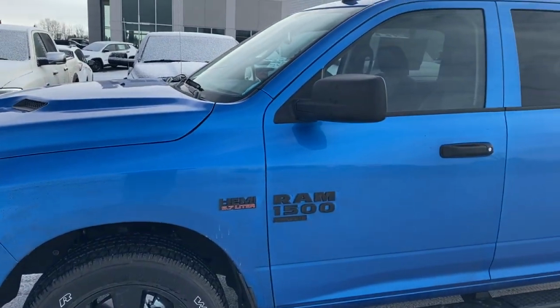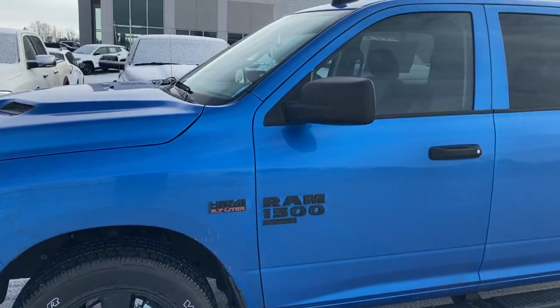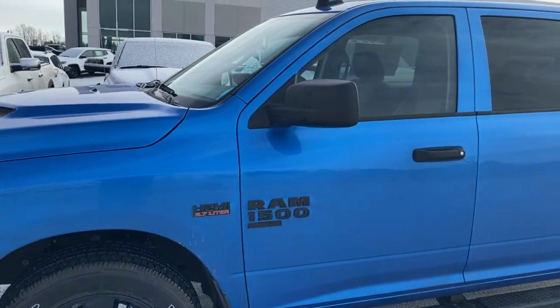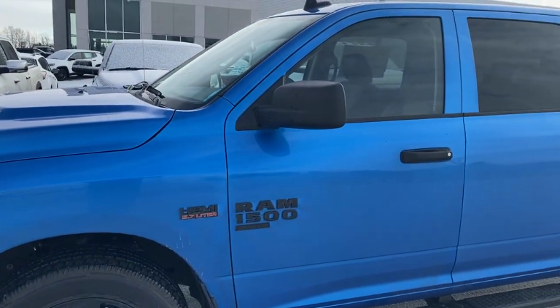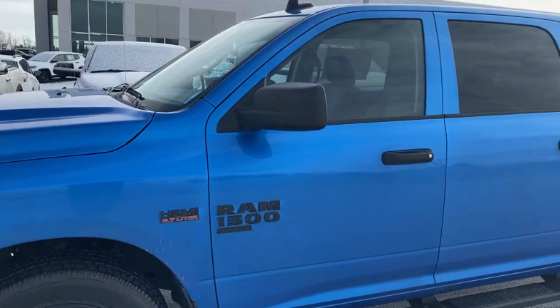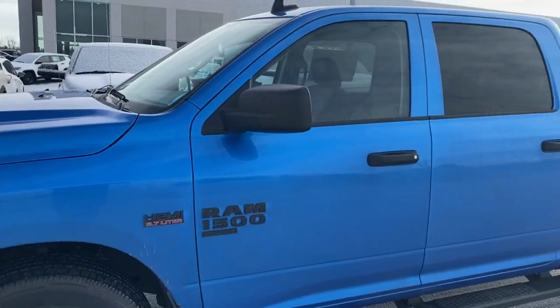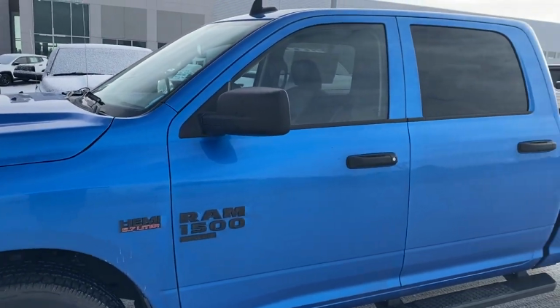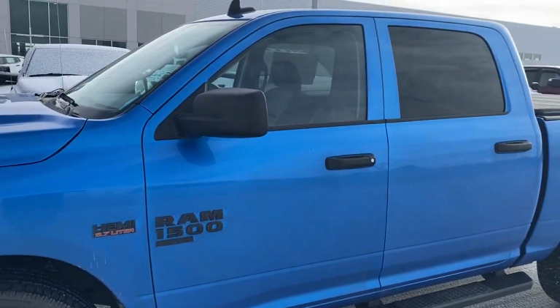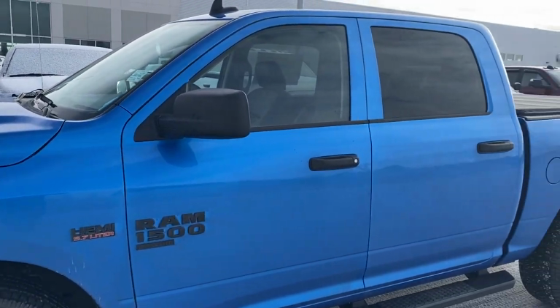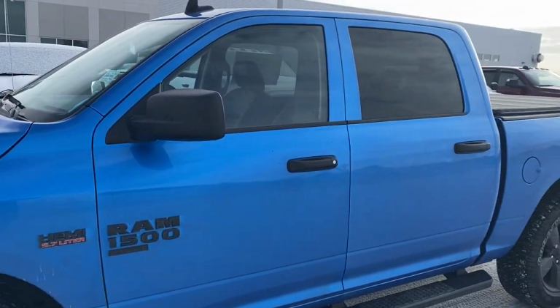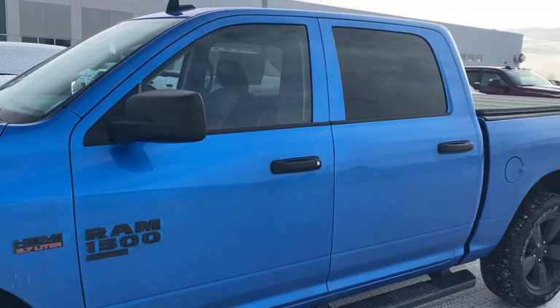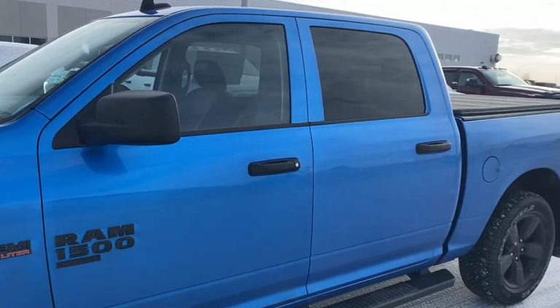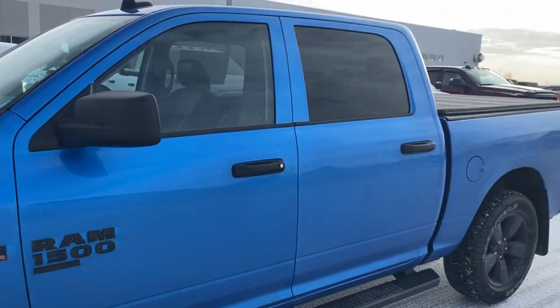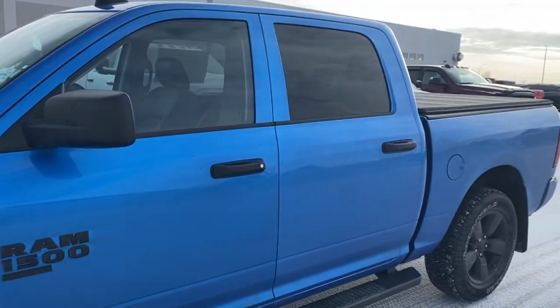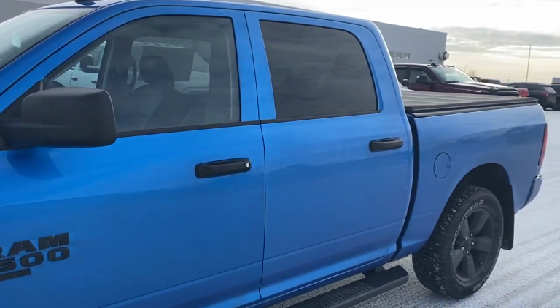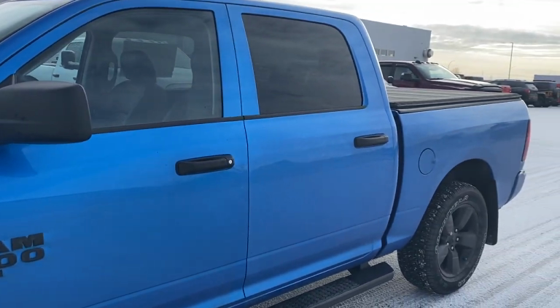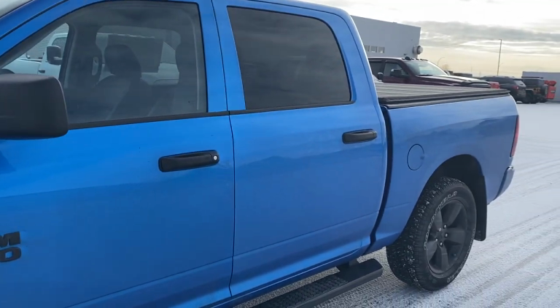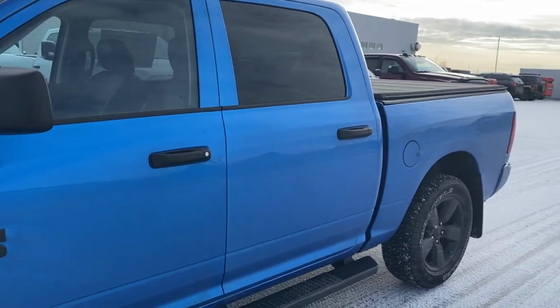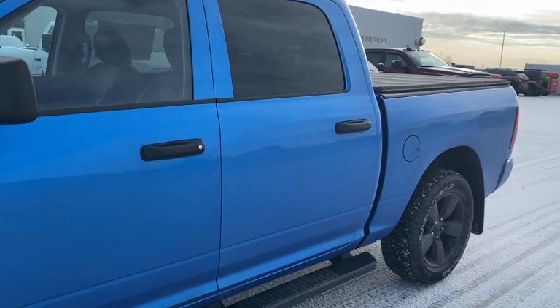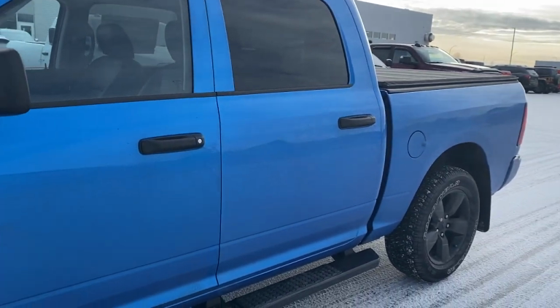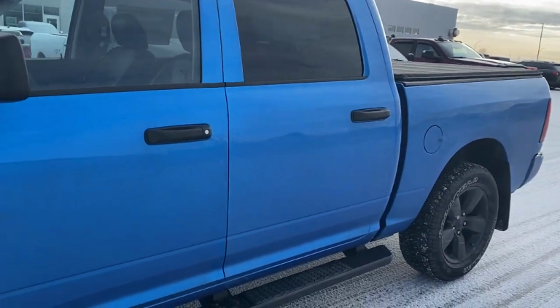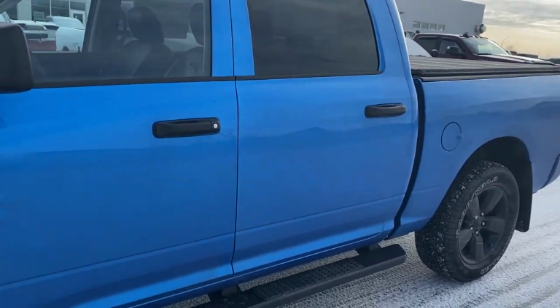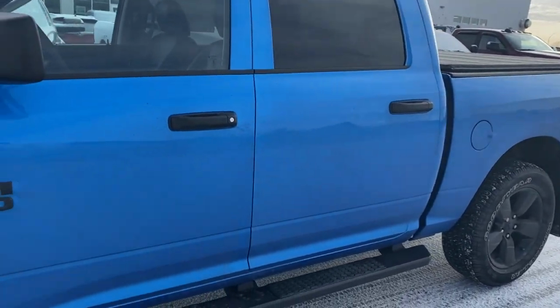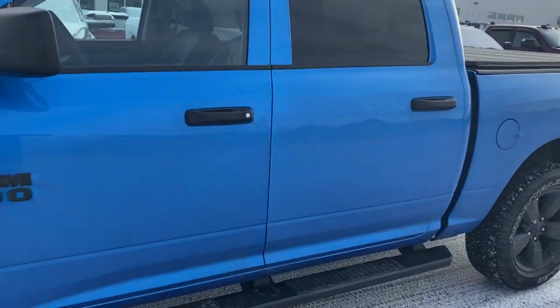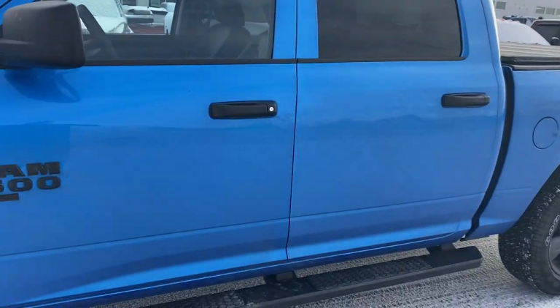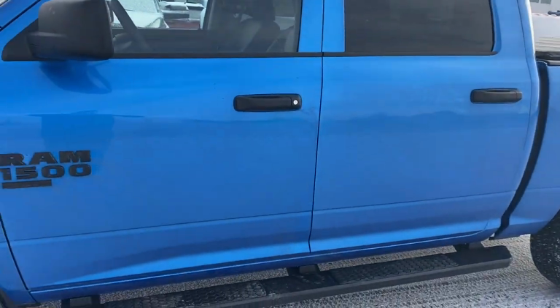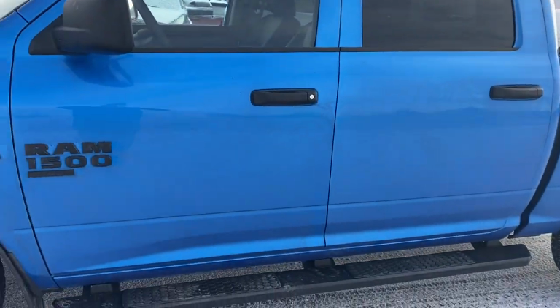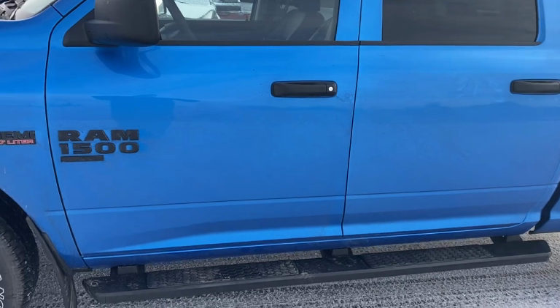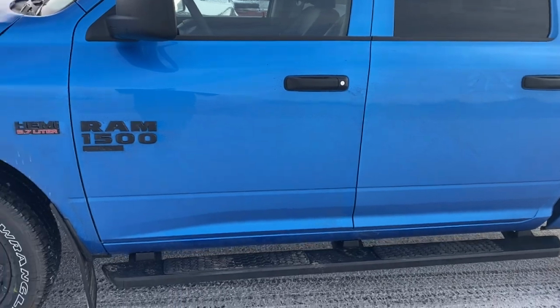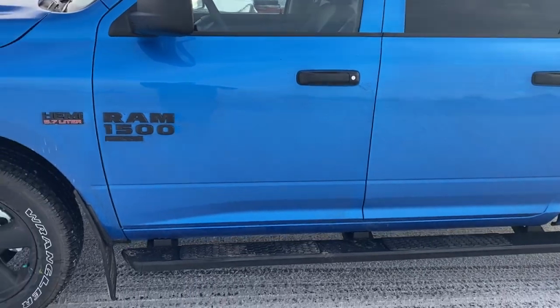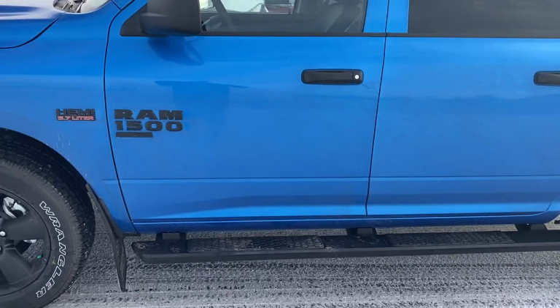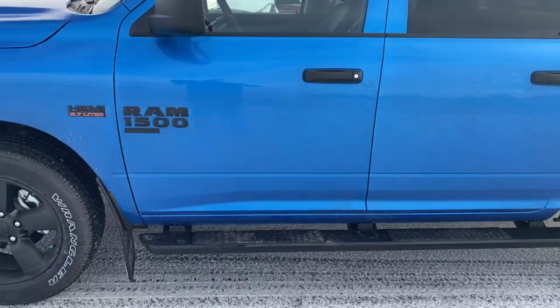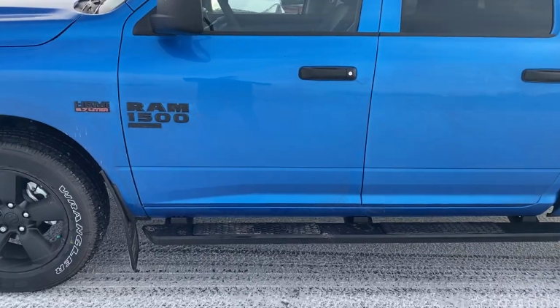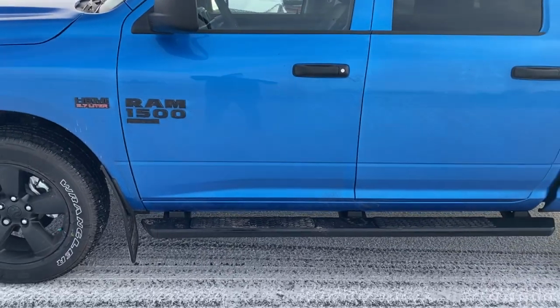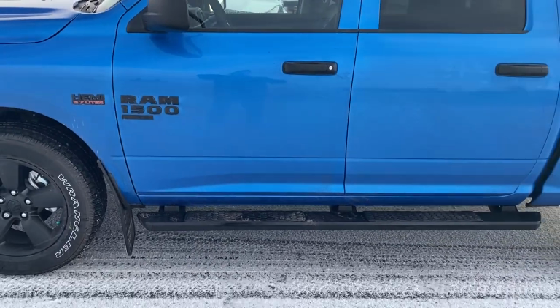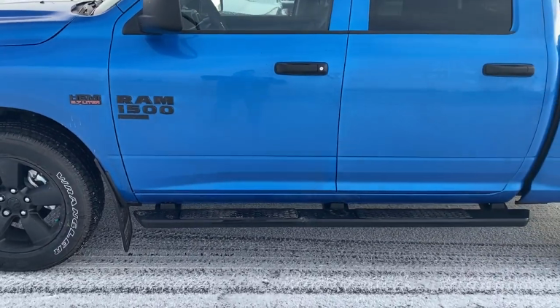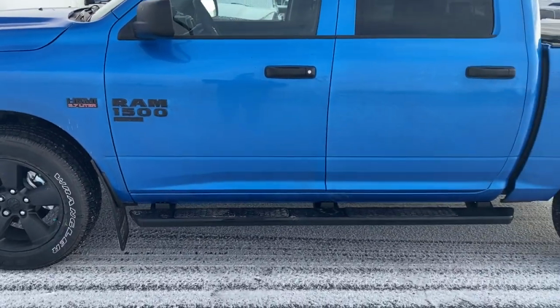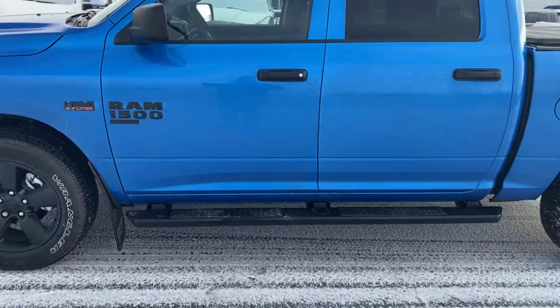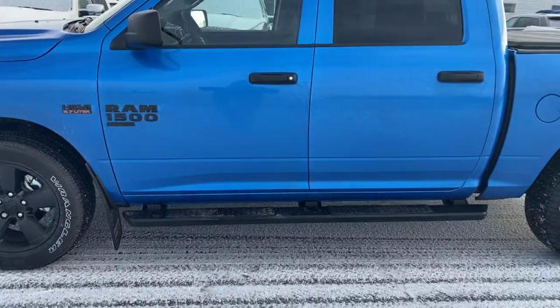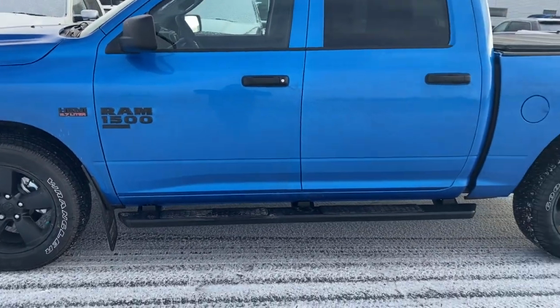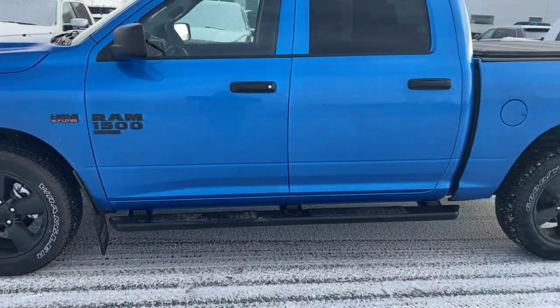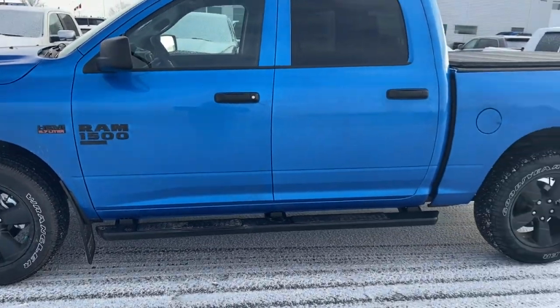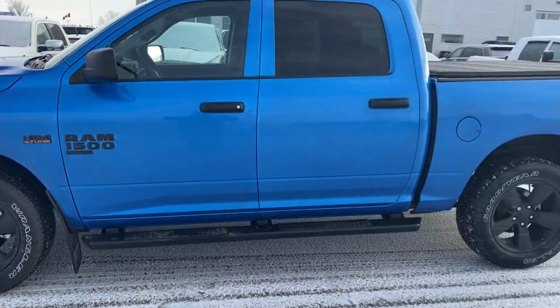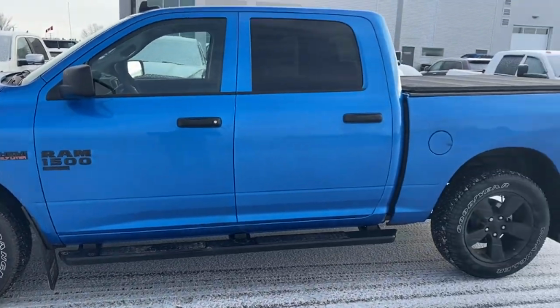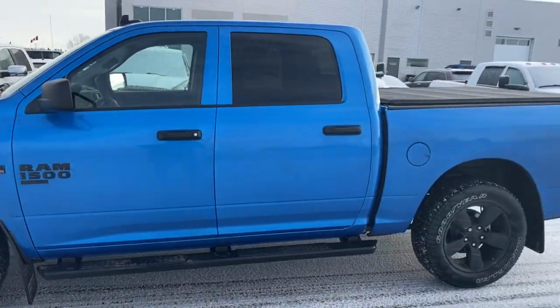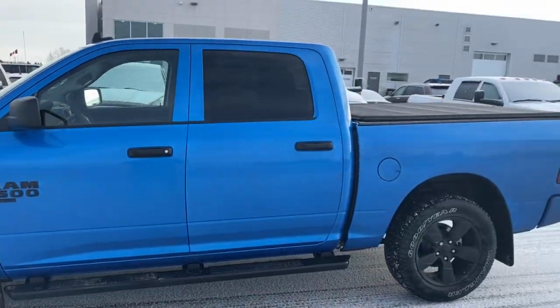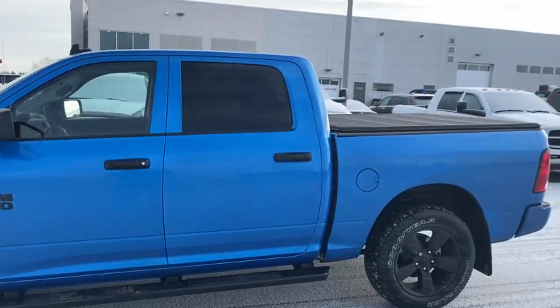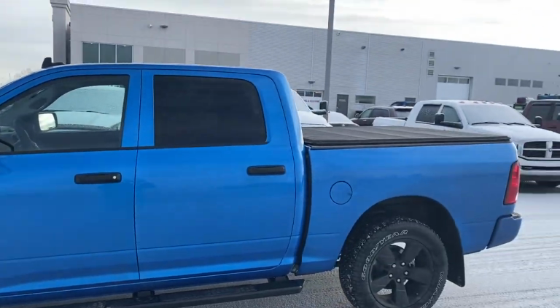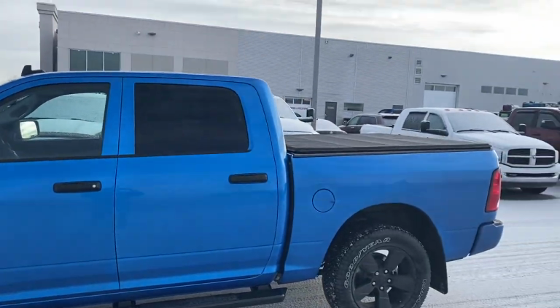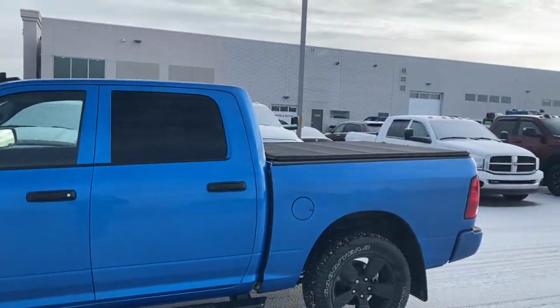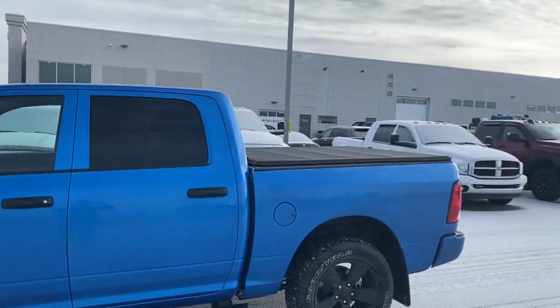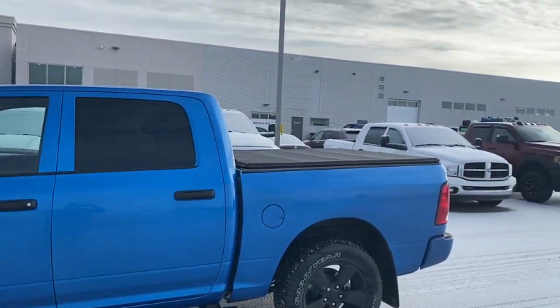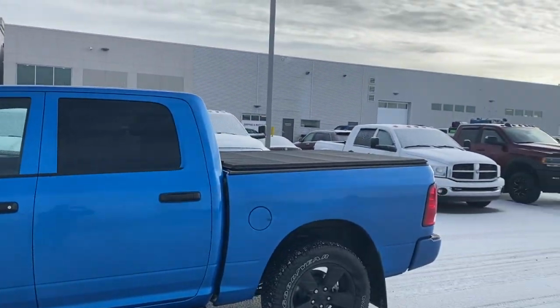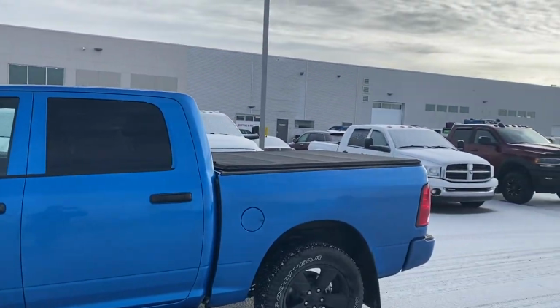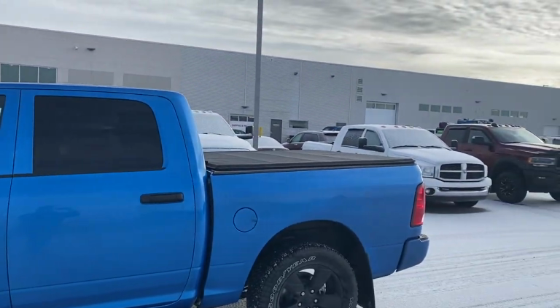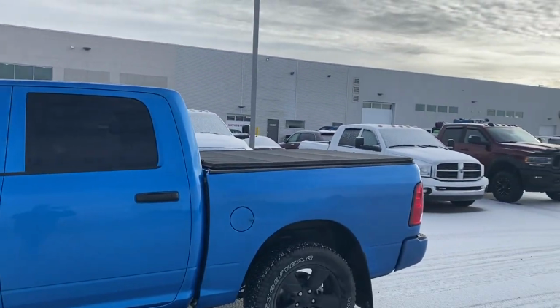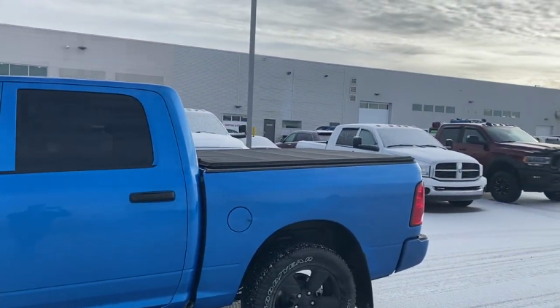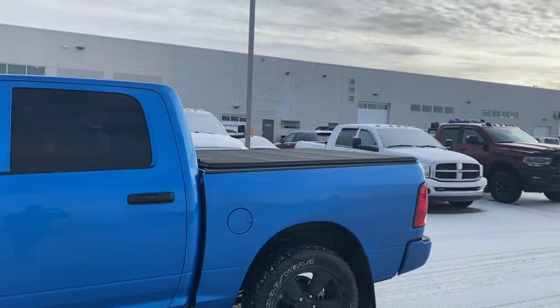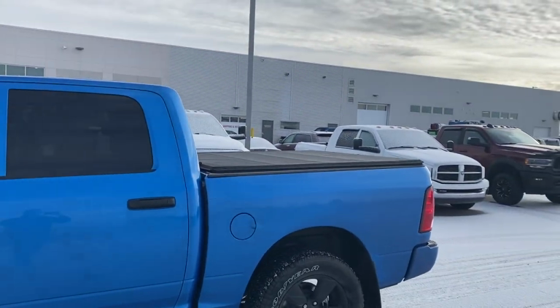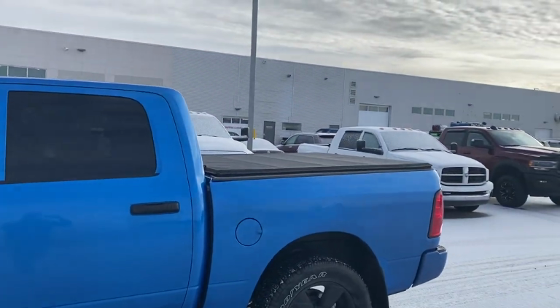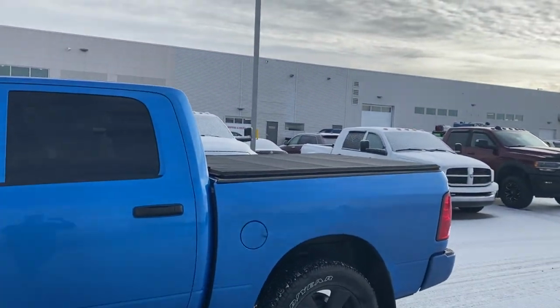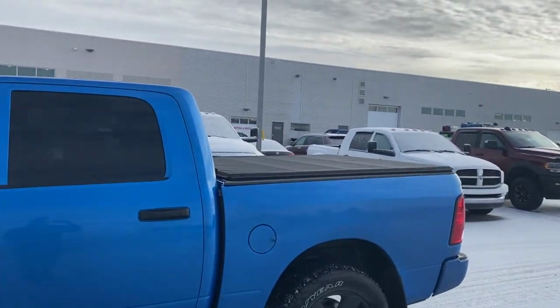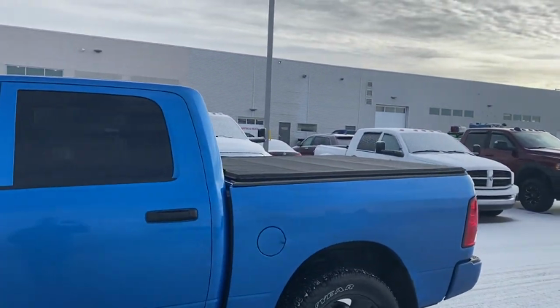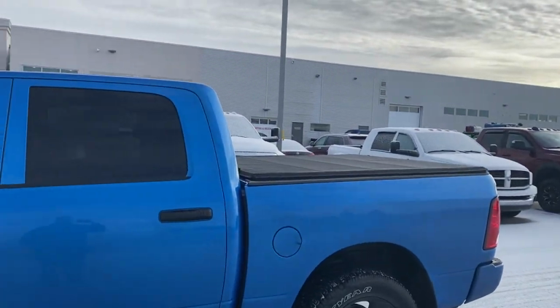Blacked out badging around the vehicle, and then we put on black matching side steps and a black soft tri-fold tonneau cover.